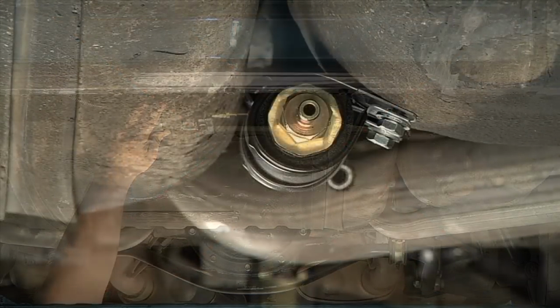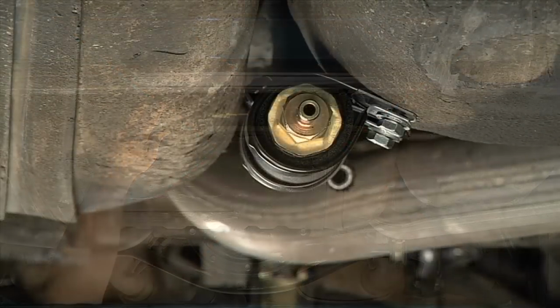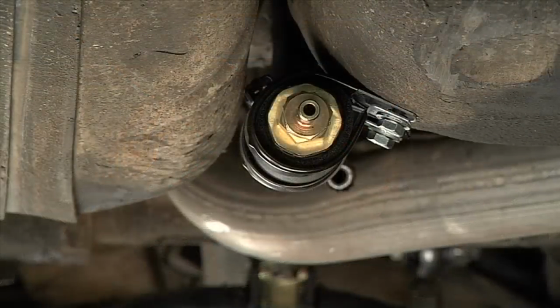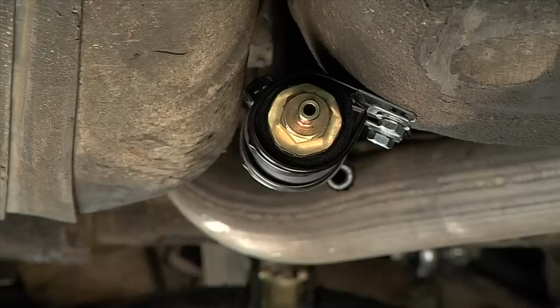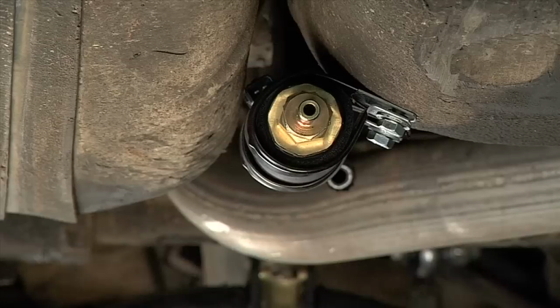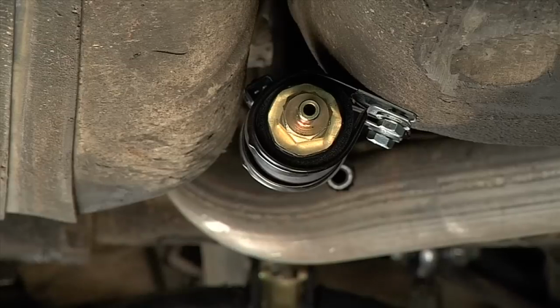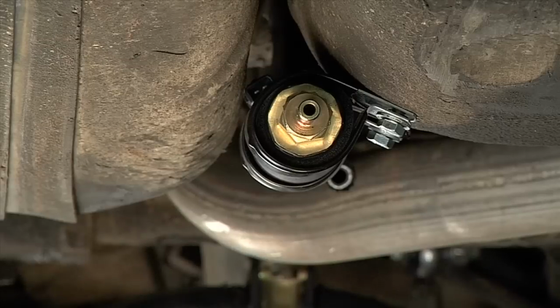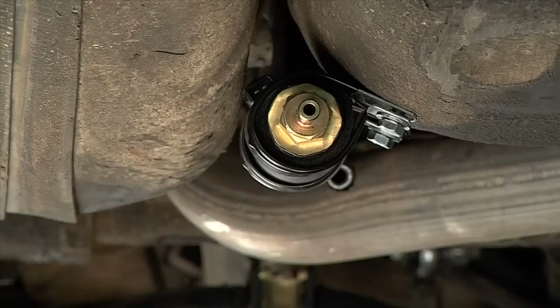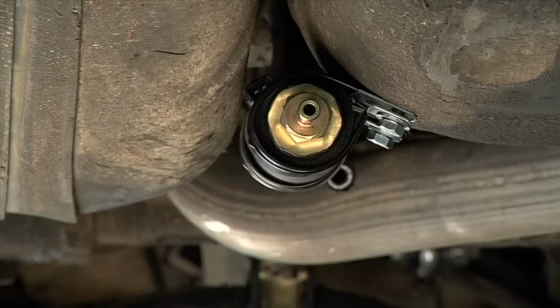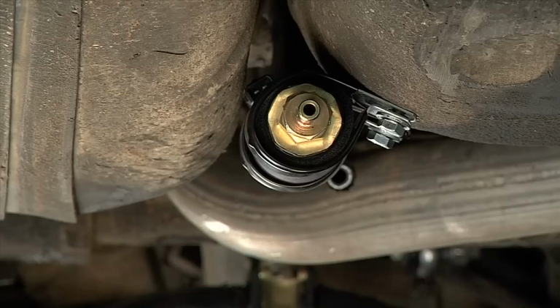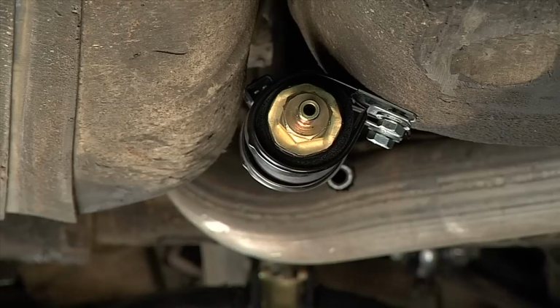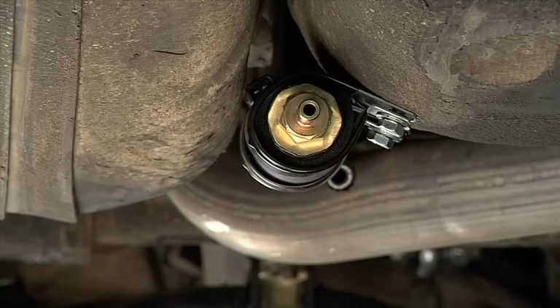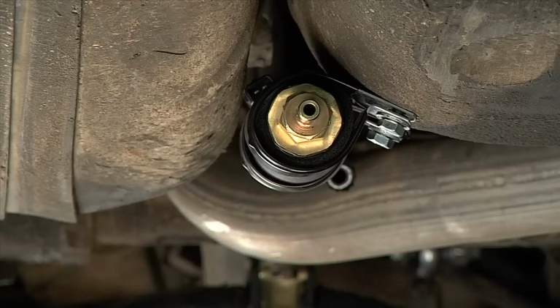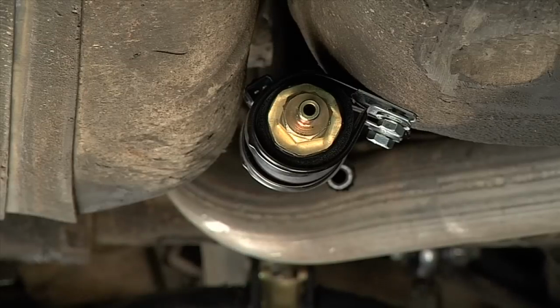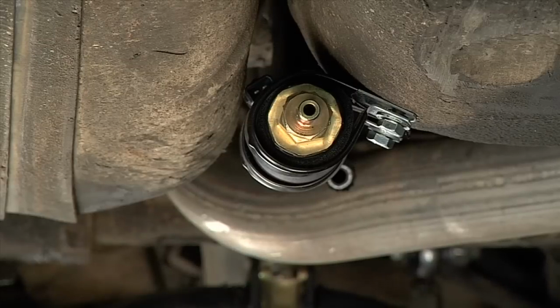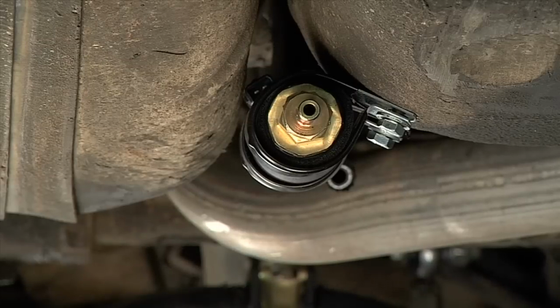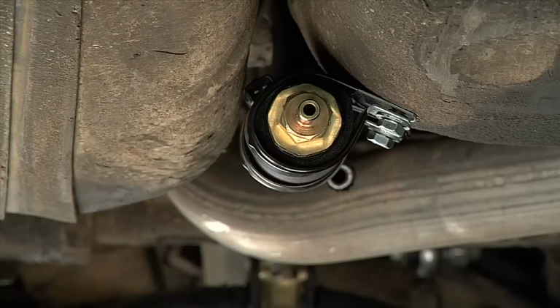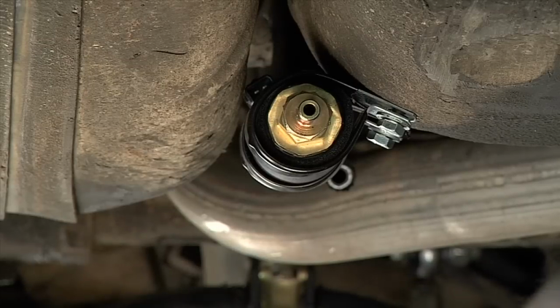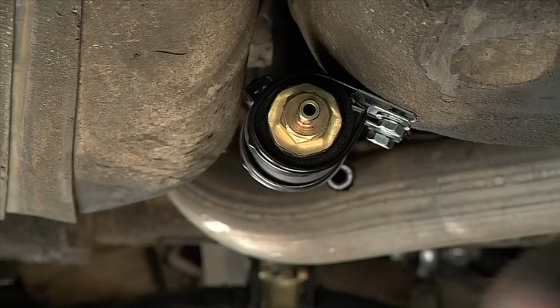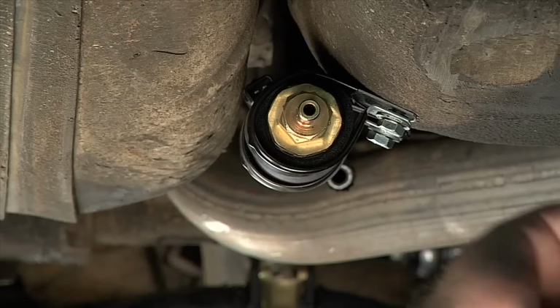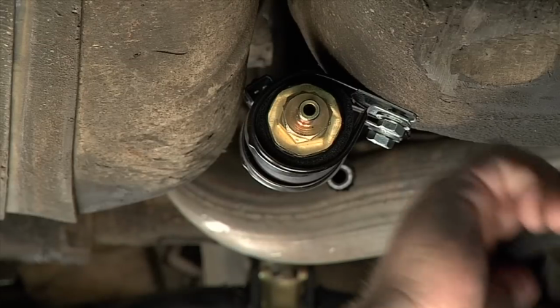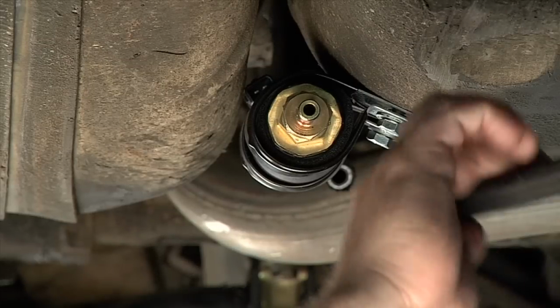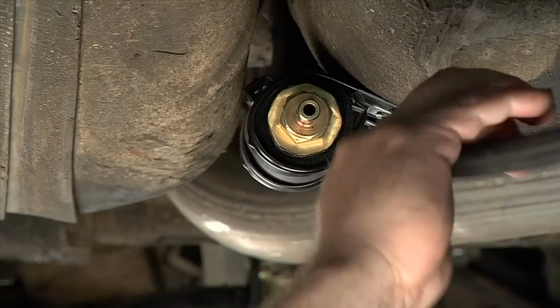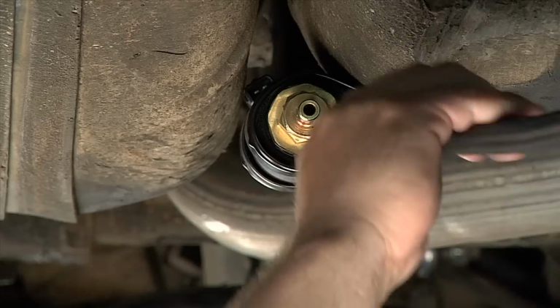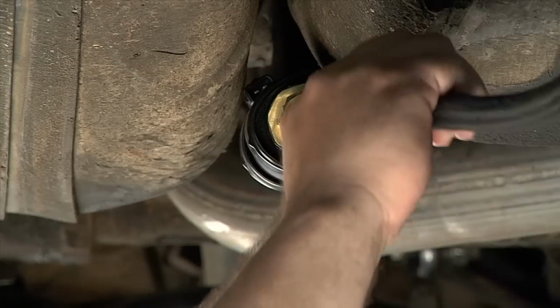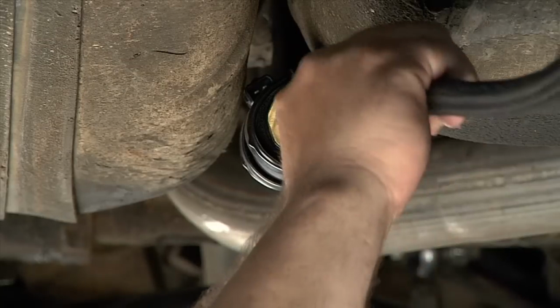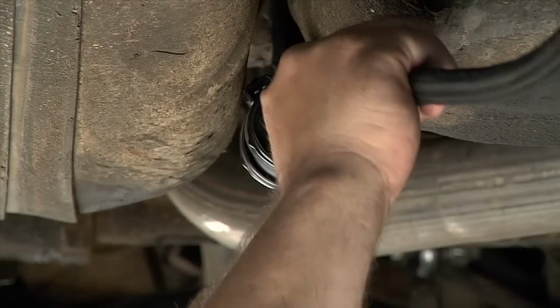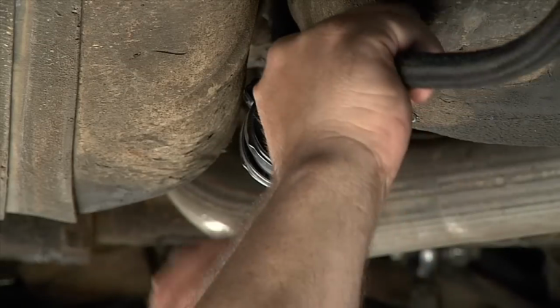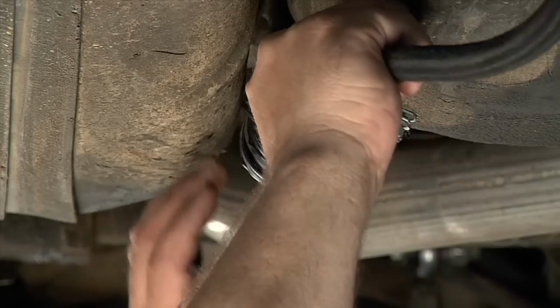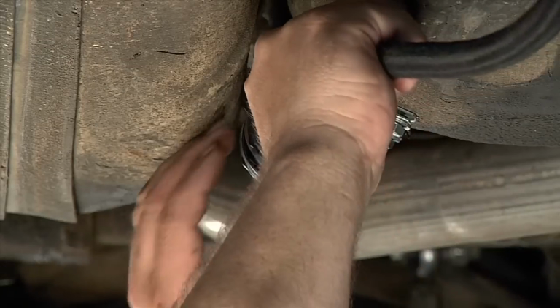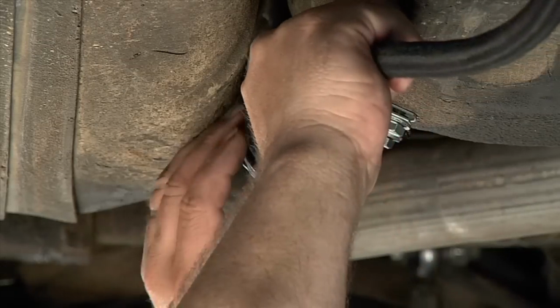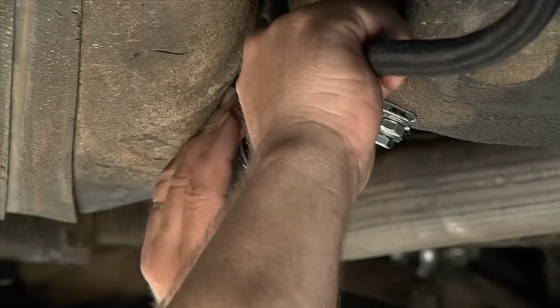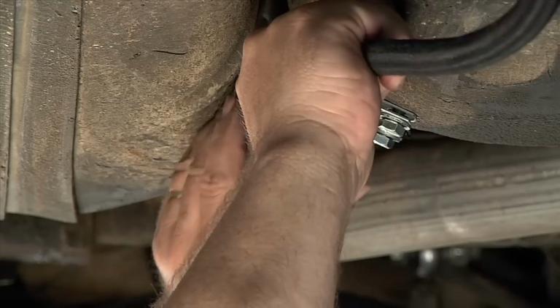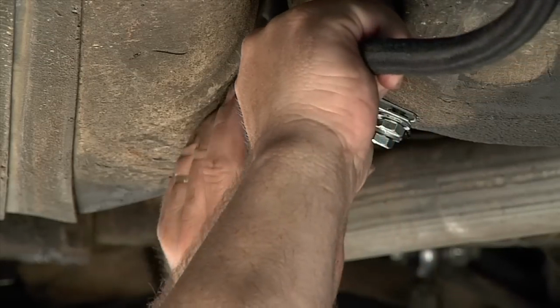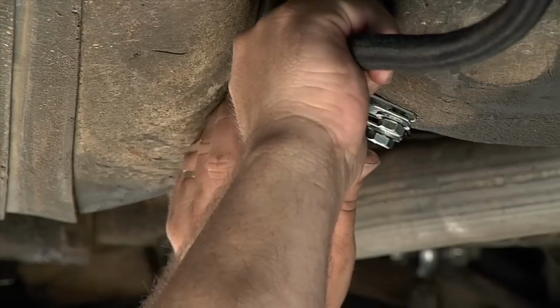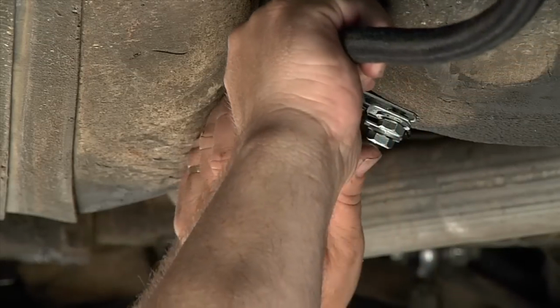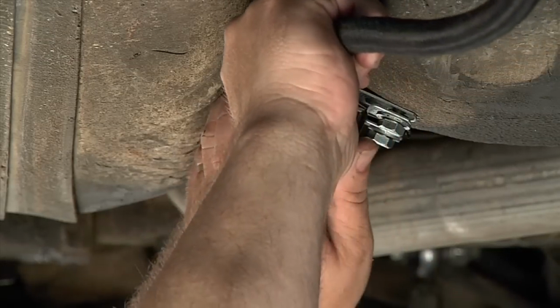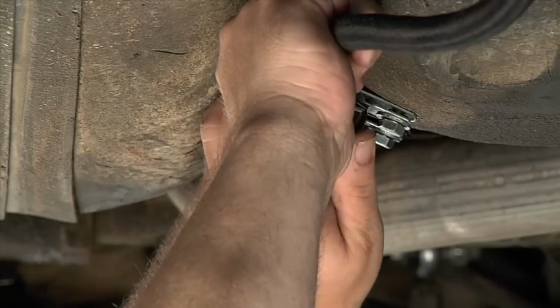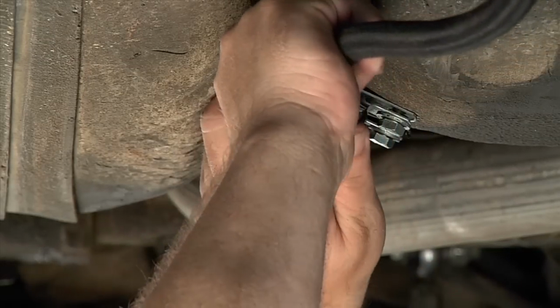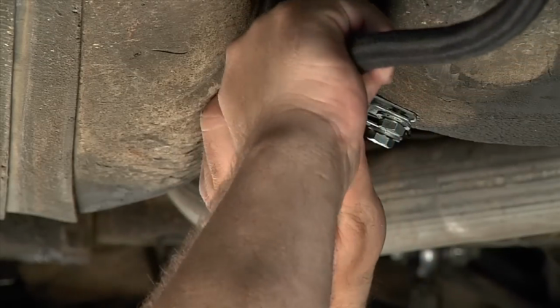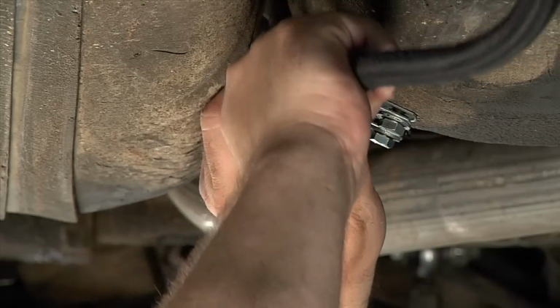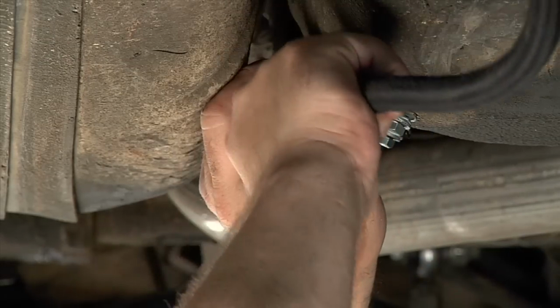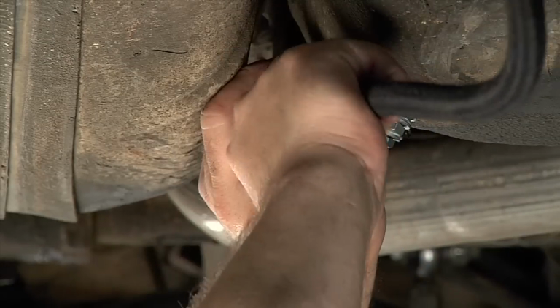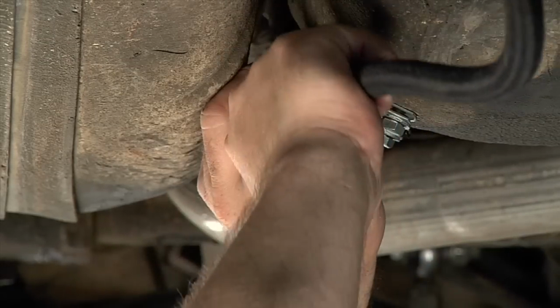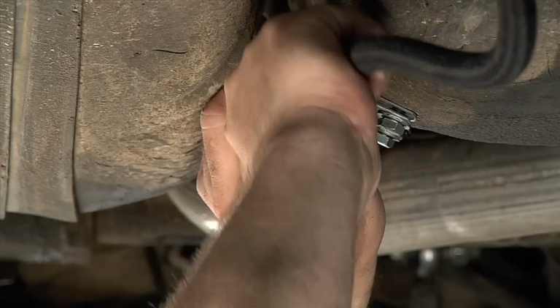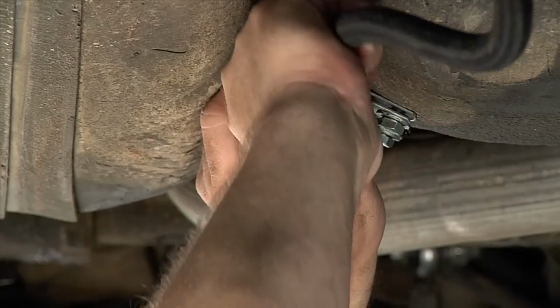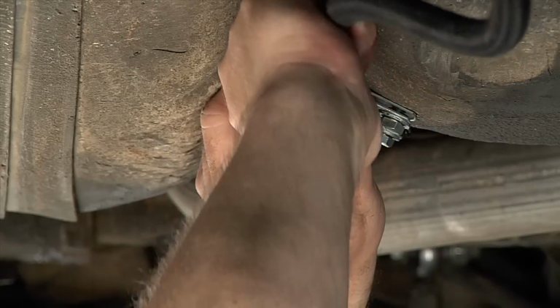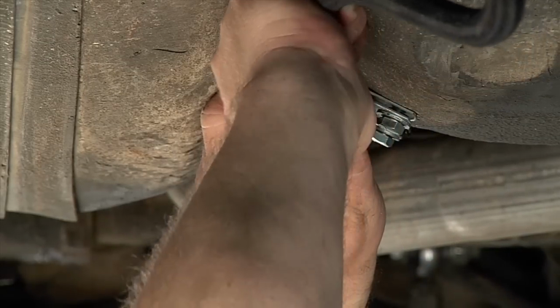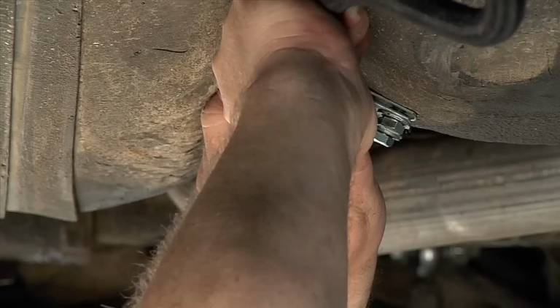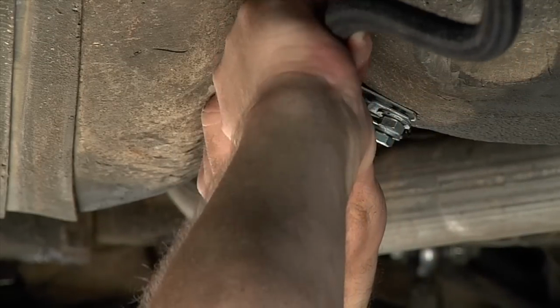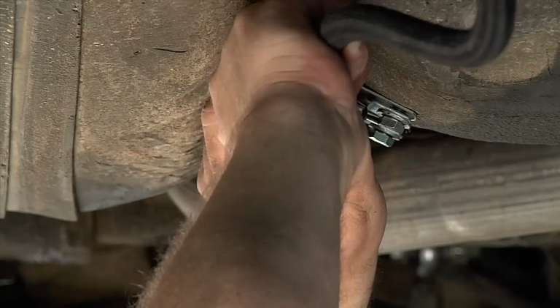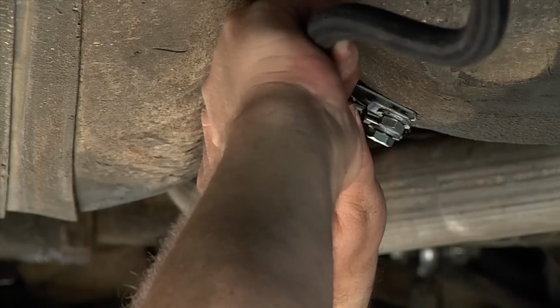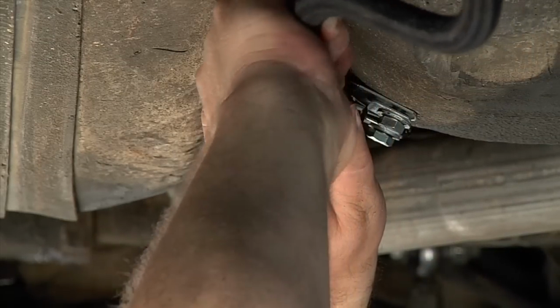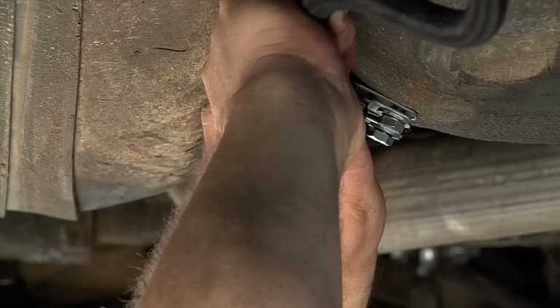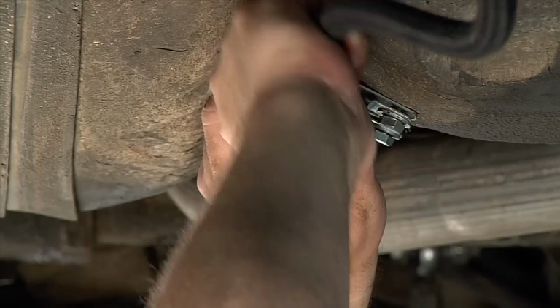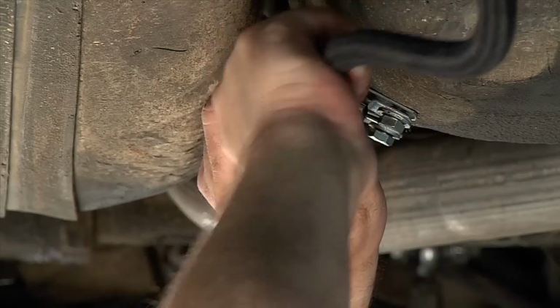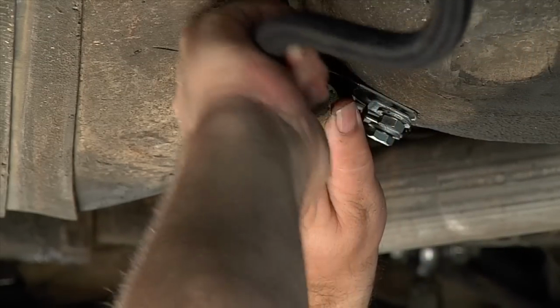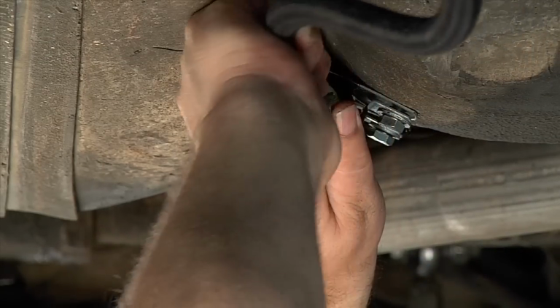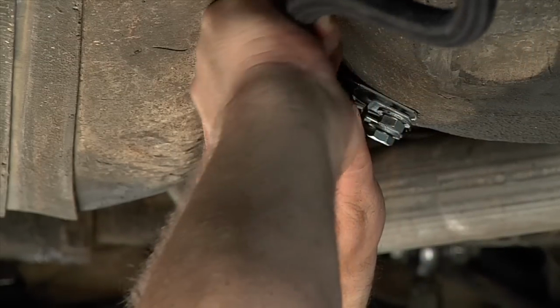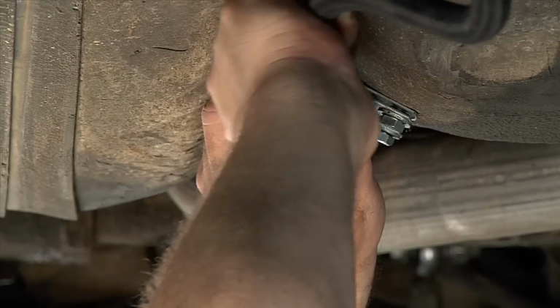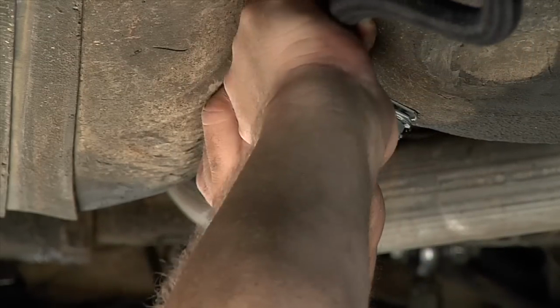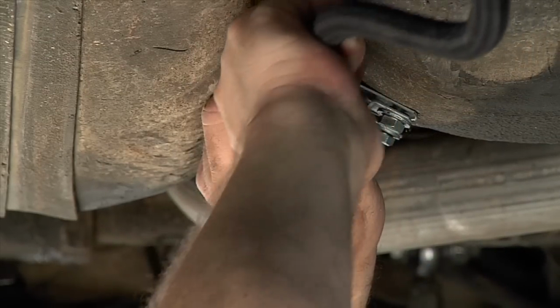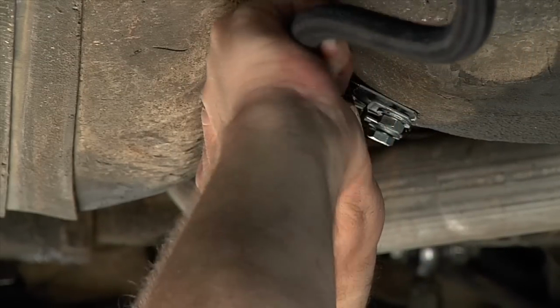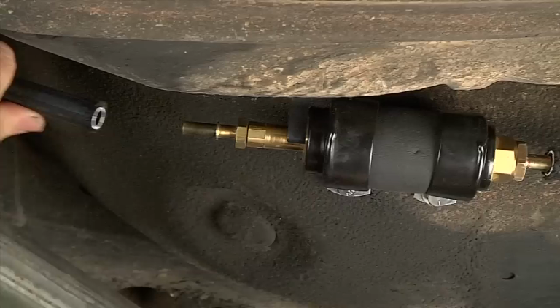This causes the pump to work harder, run hotter, and can cause air to enter the fuel line, which will result in damage to the fuel system.